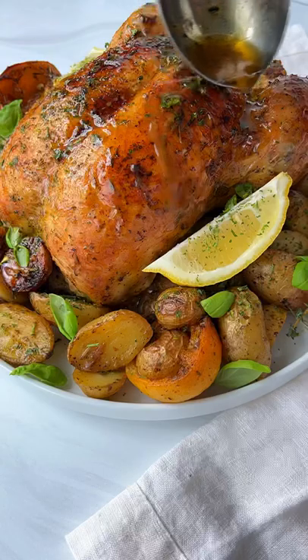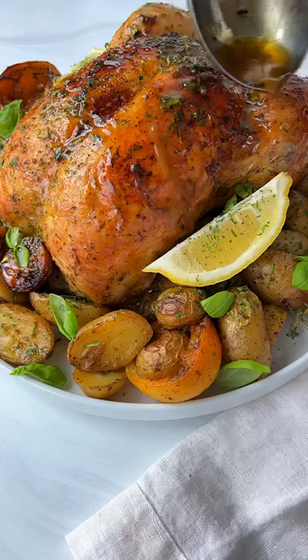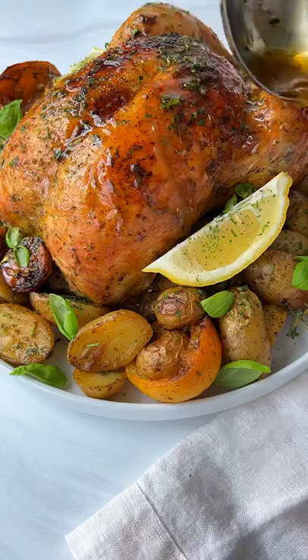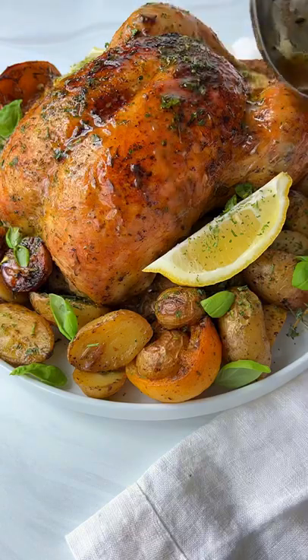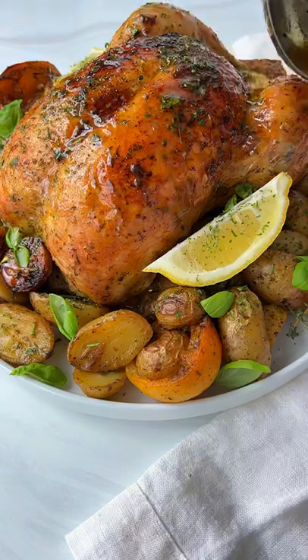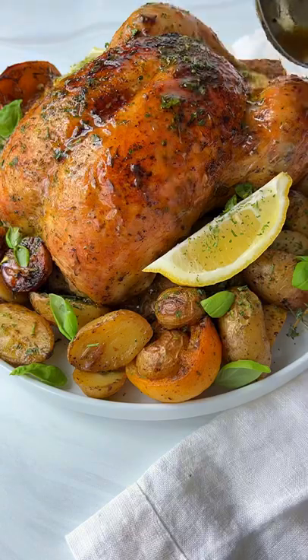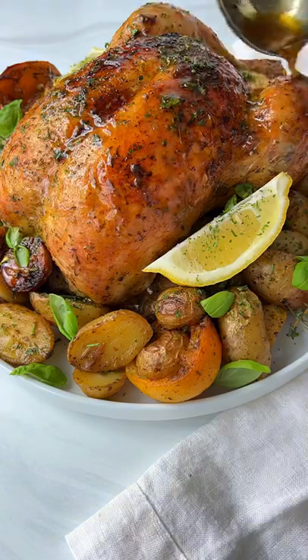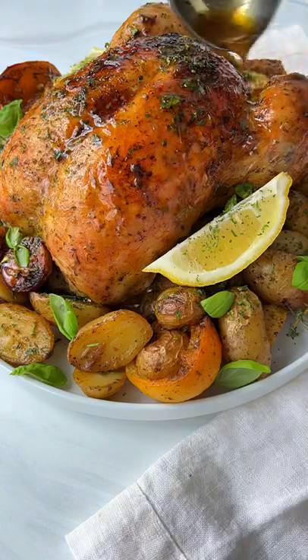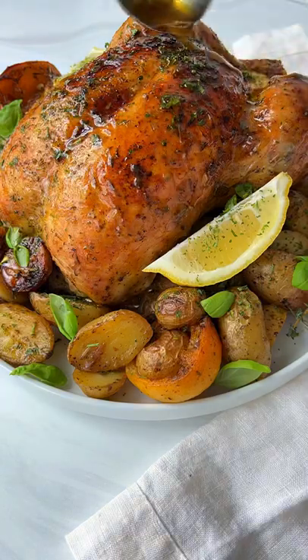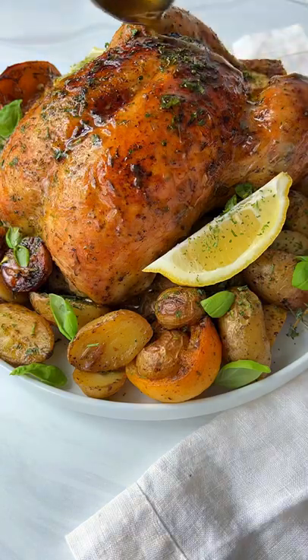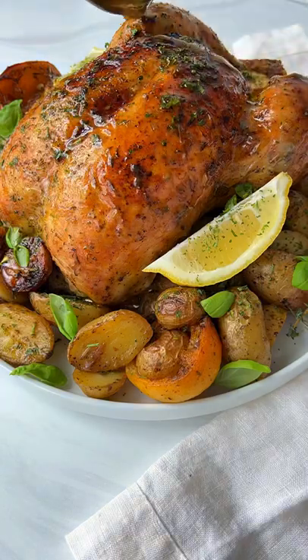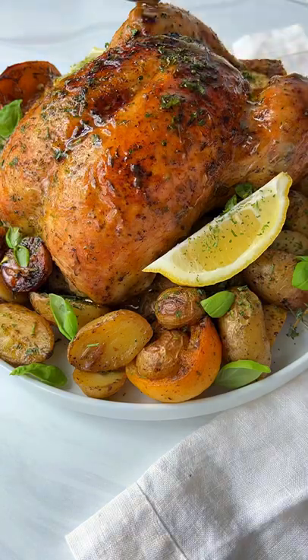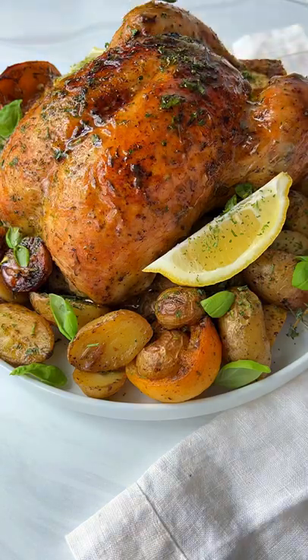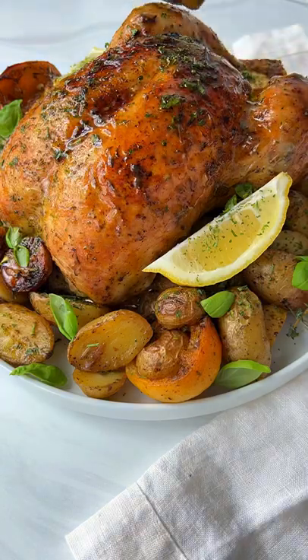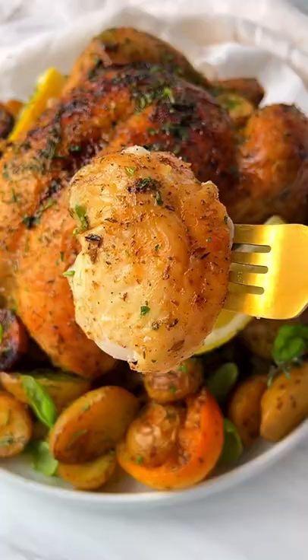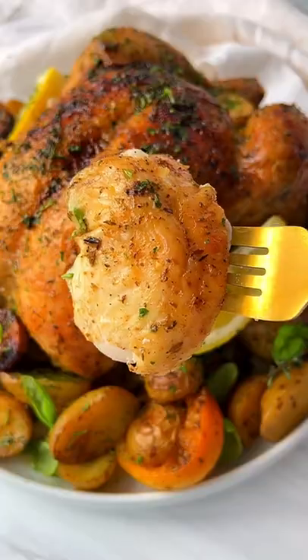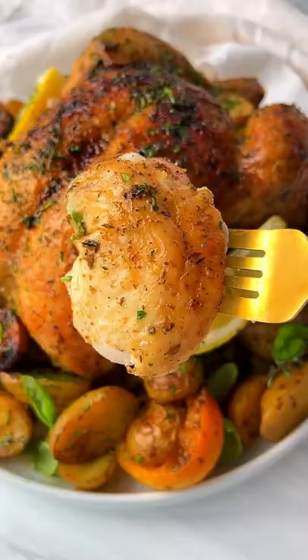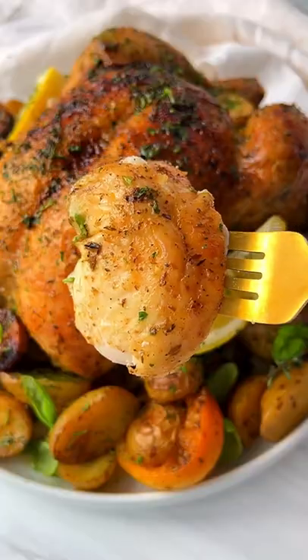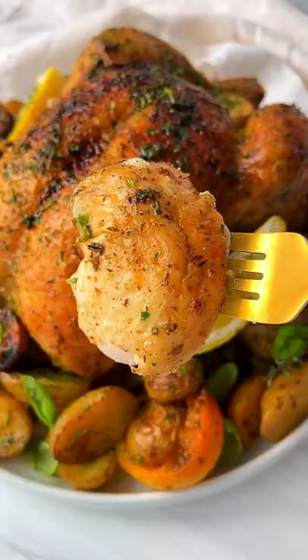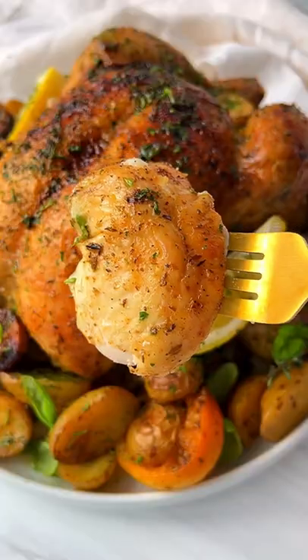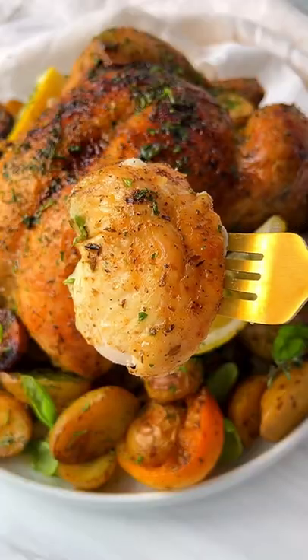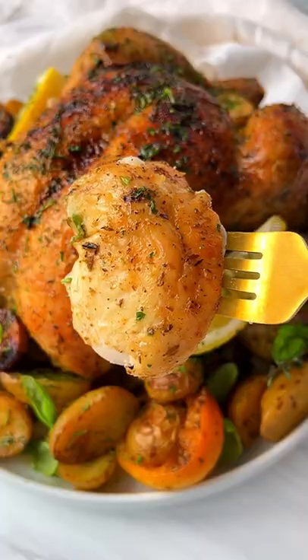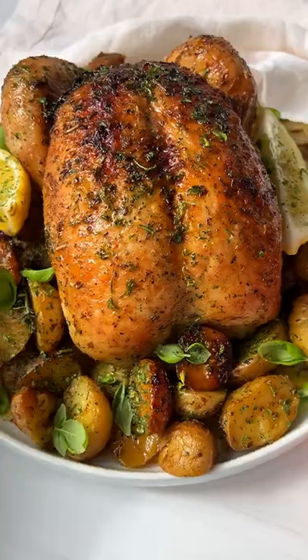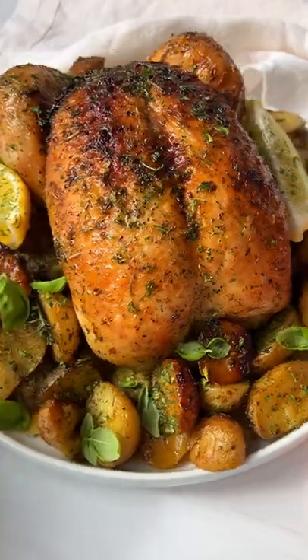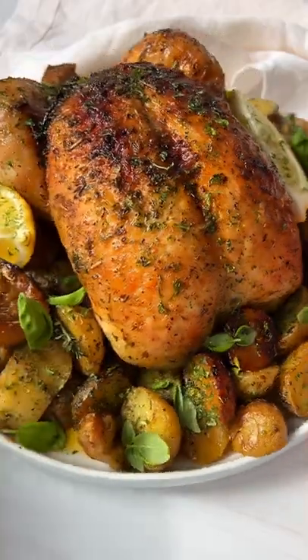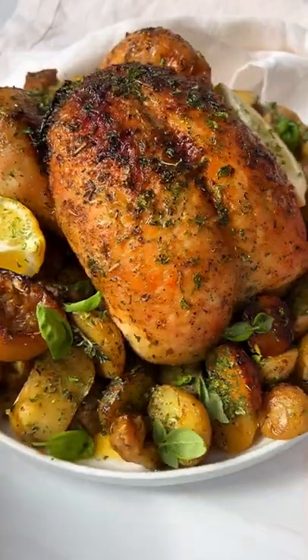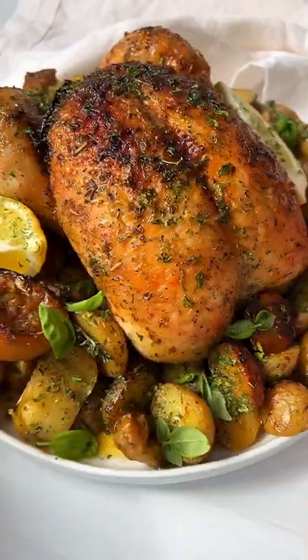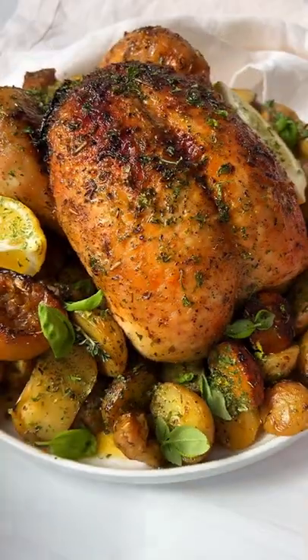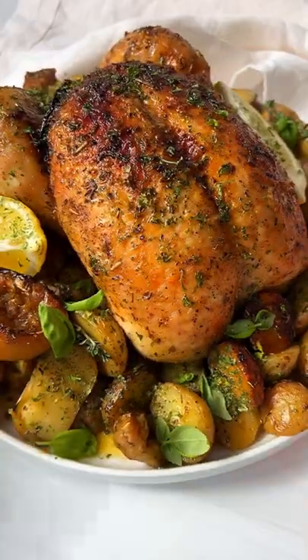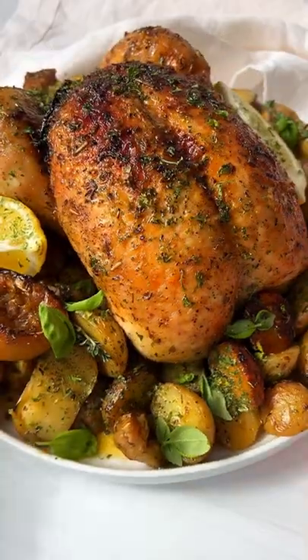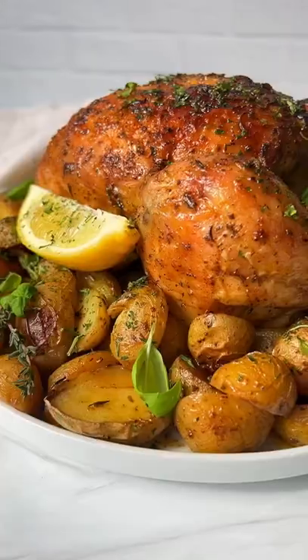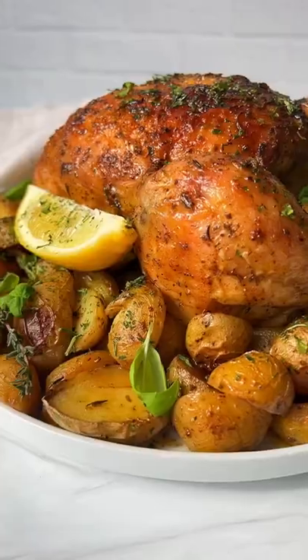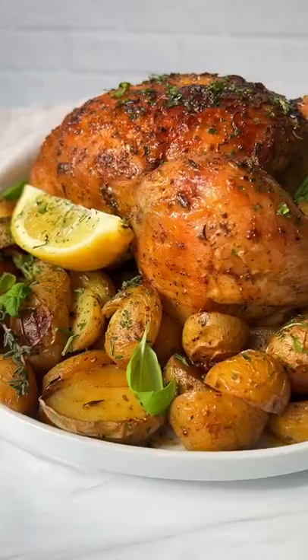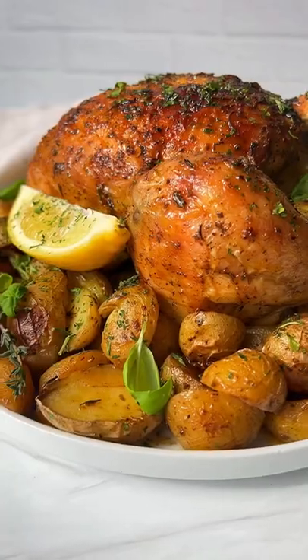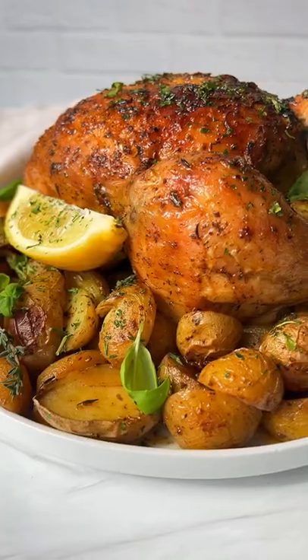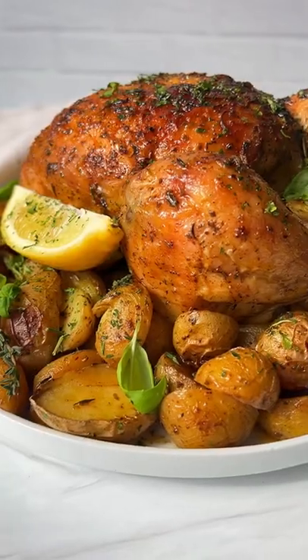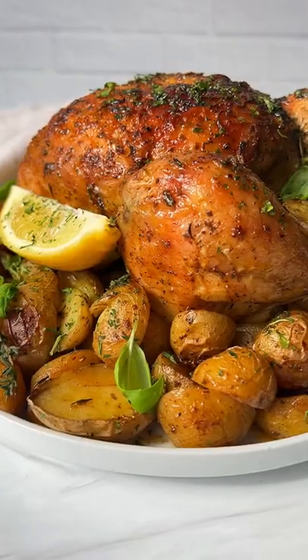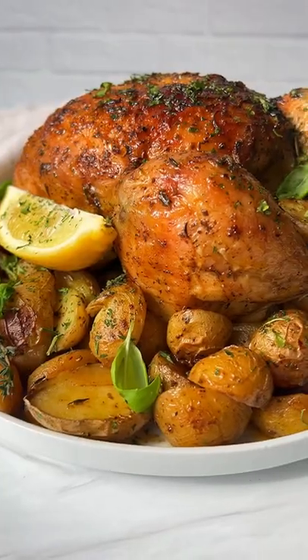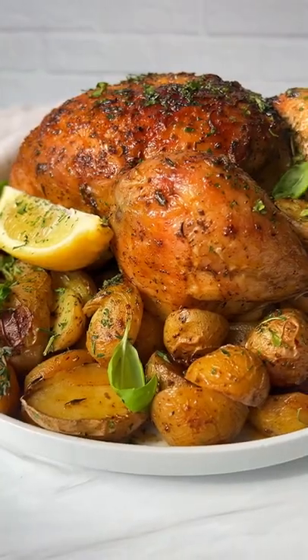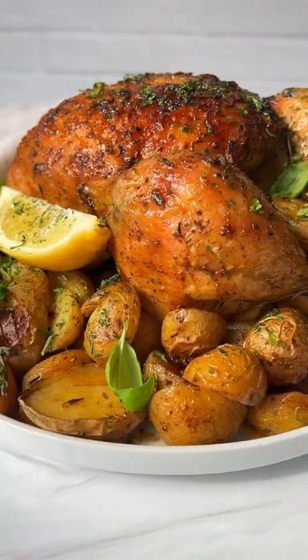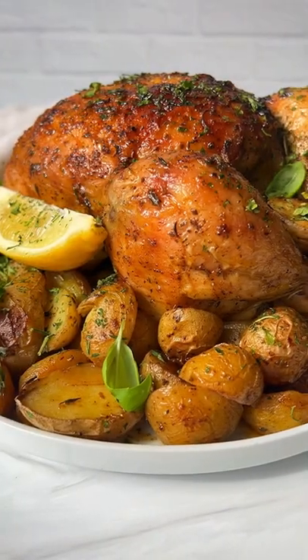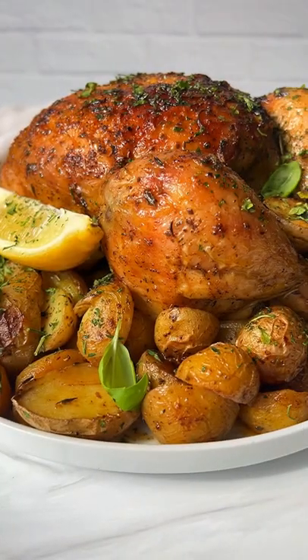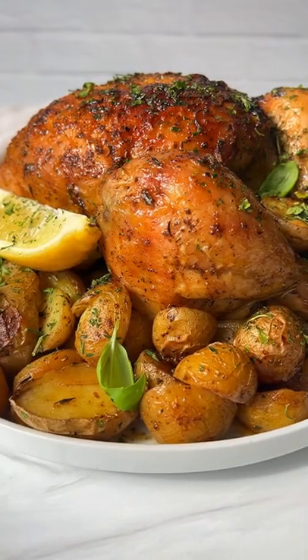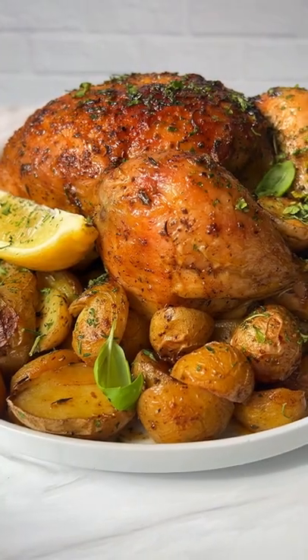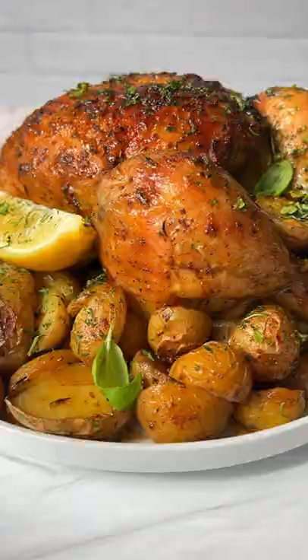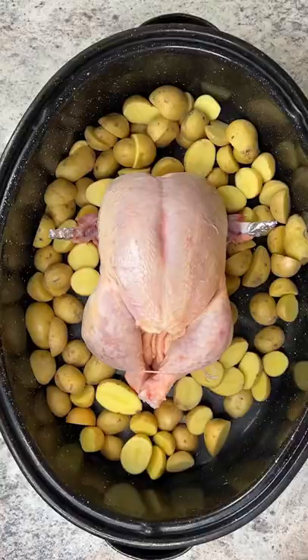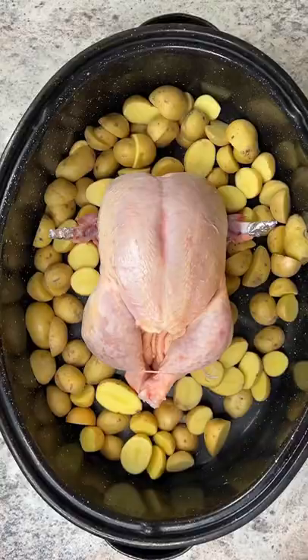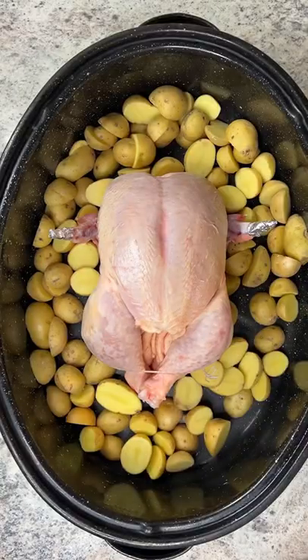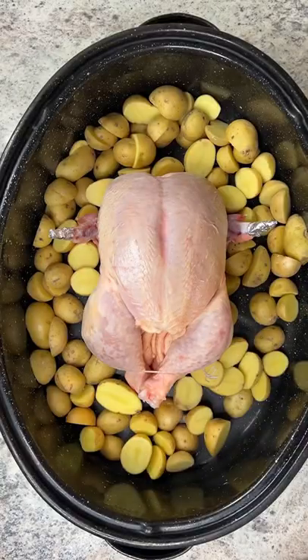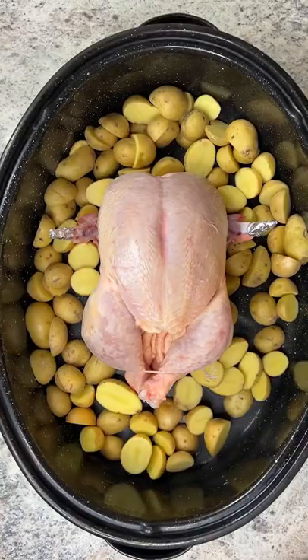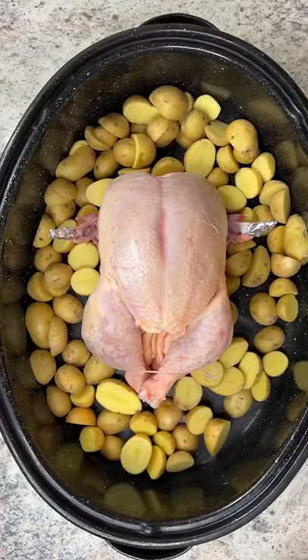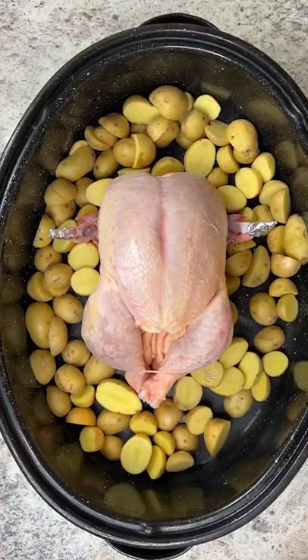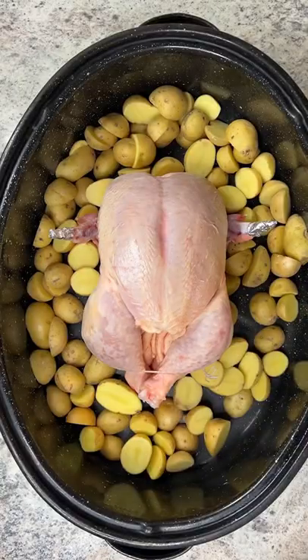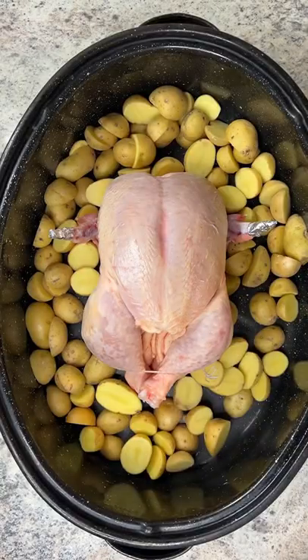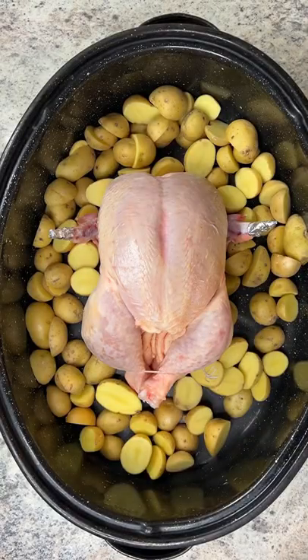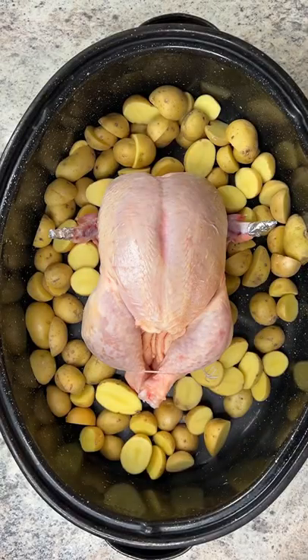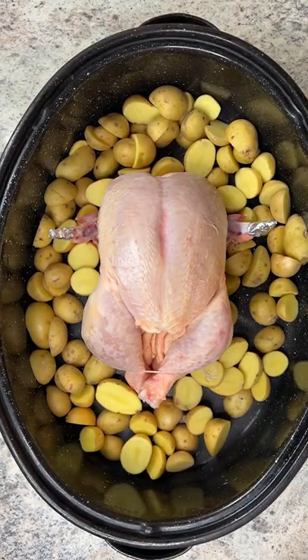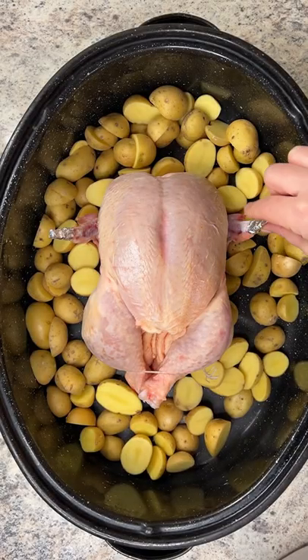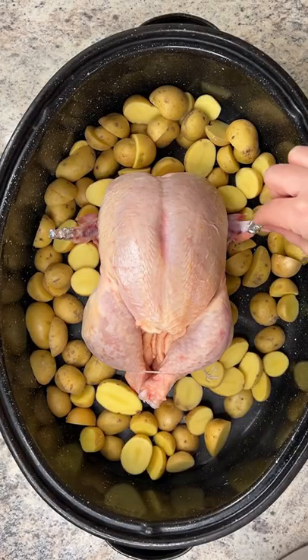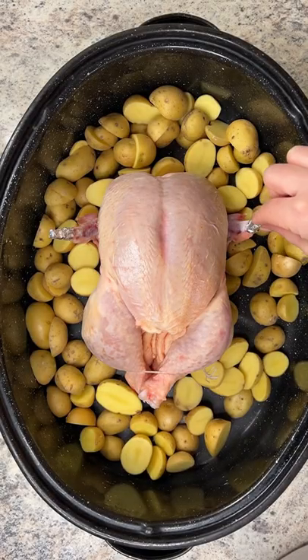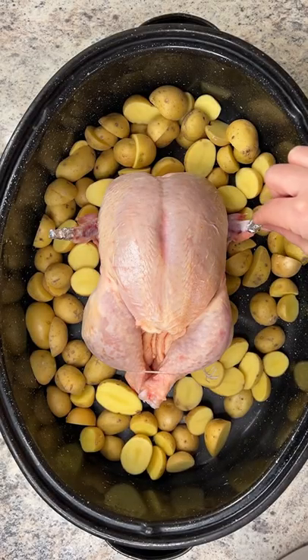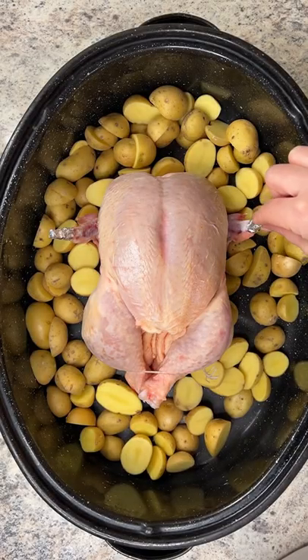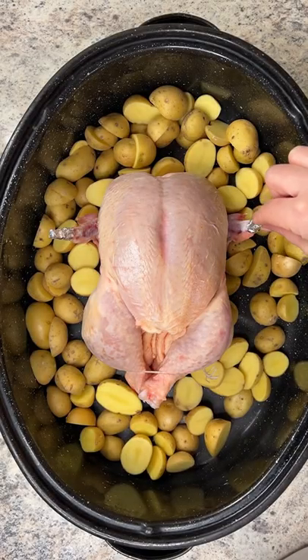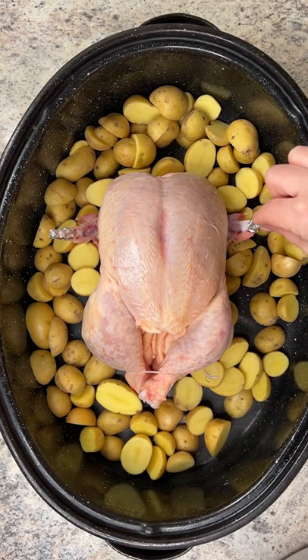Only 10 minutes of prep time for my whole roasted garlic and lemon chicken. Let's go. Cut my potatoes in half and add my chicken to the middle.